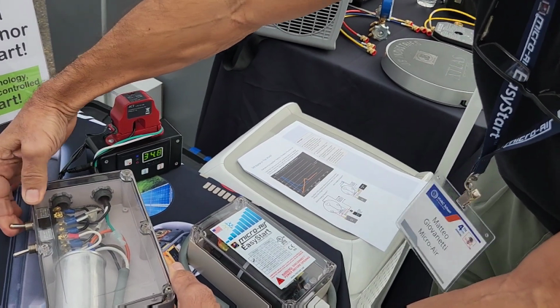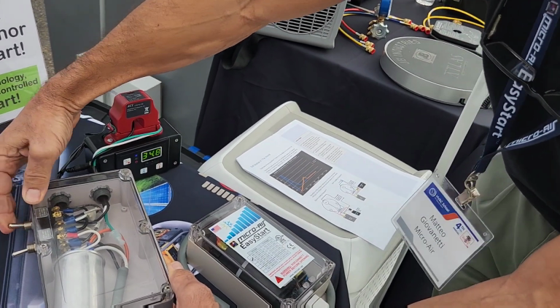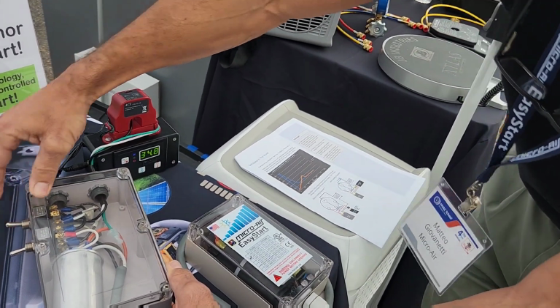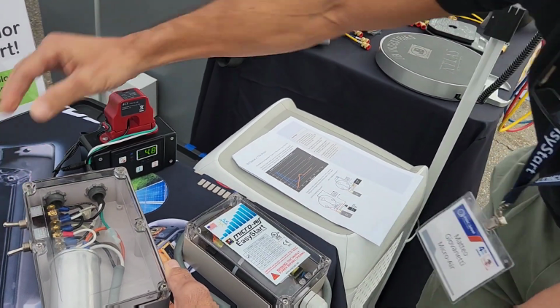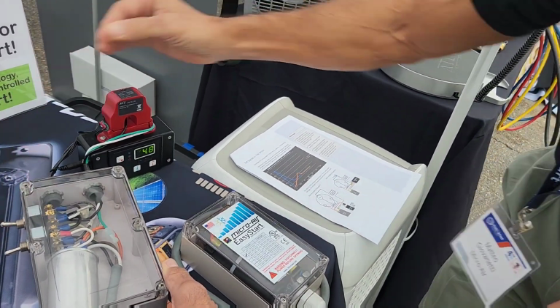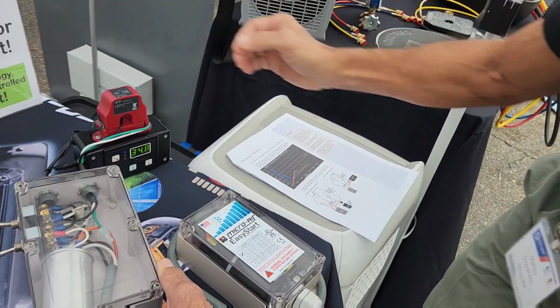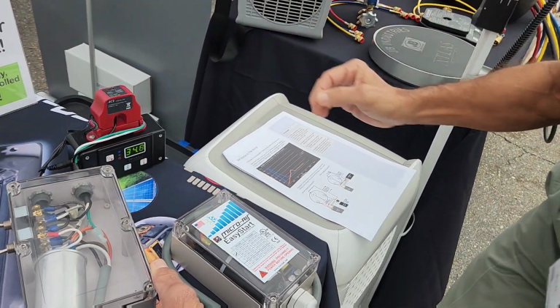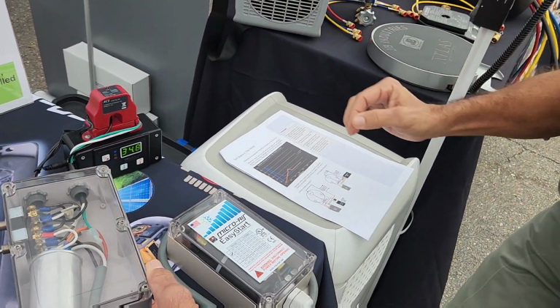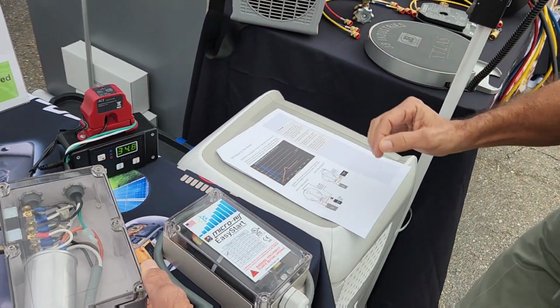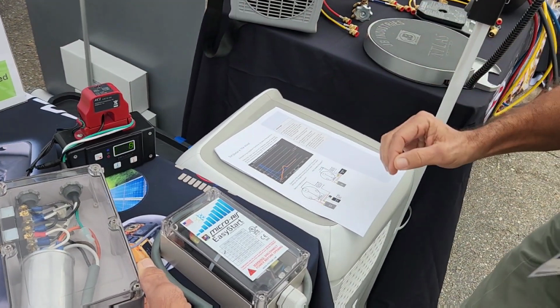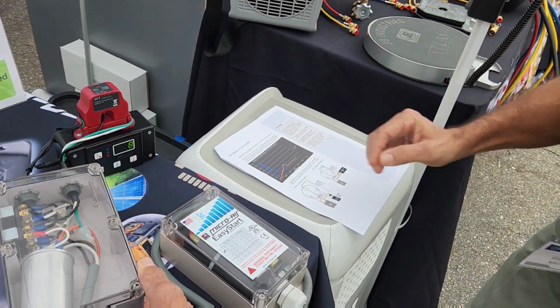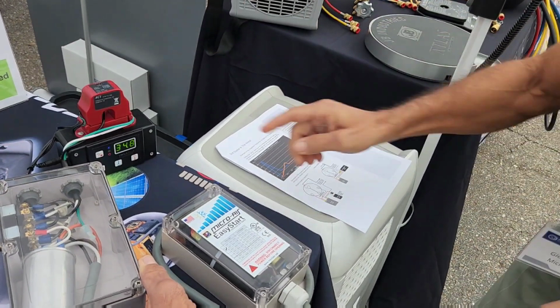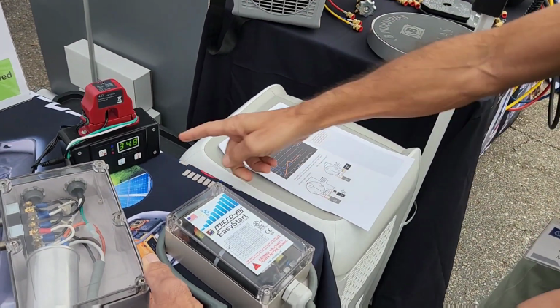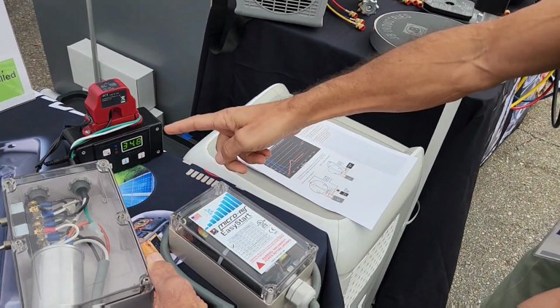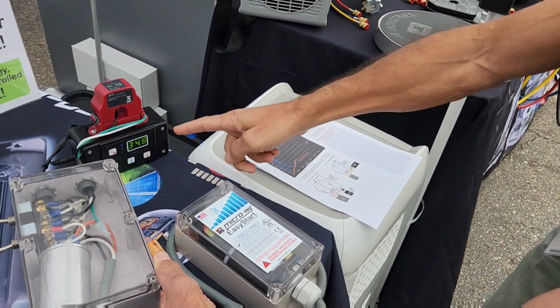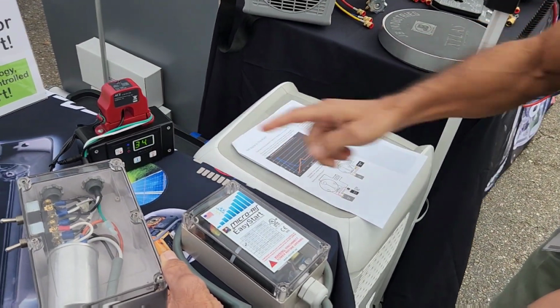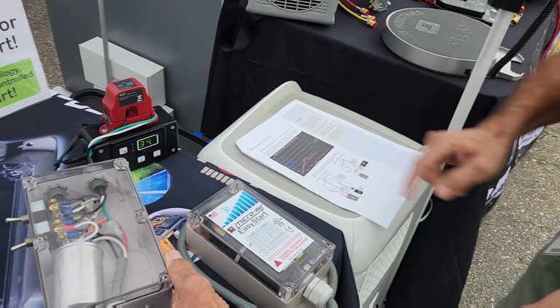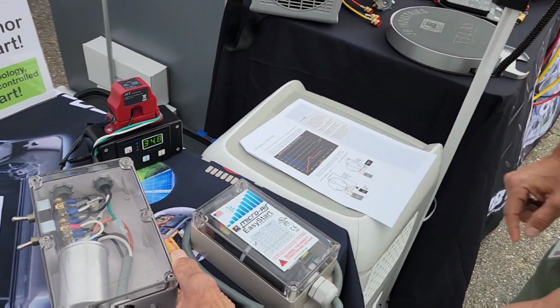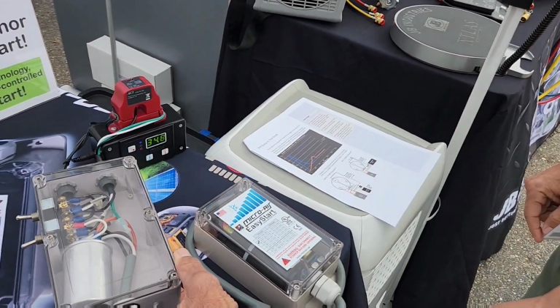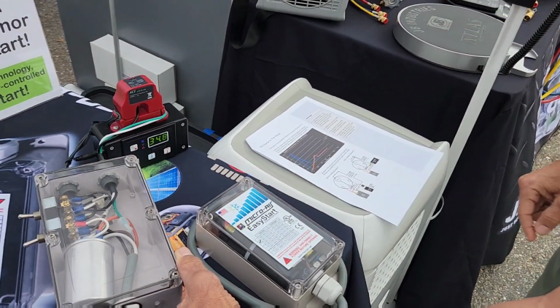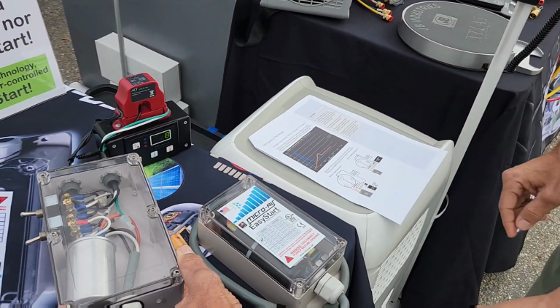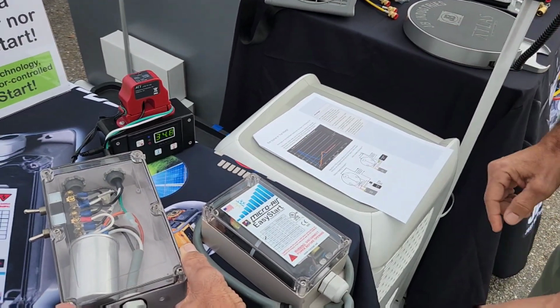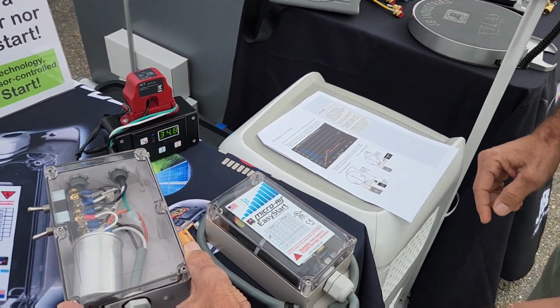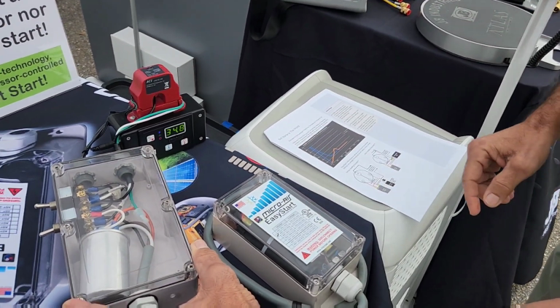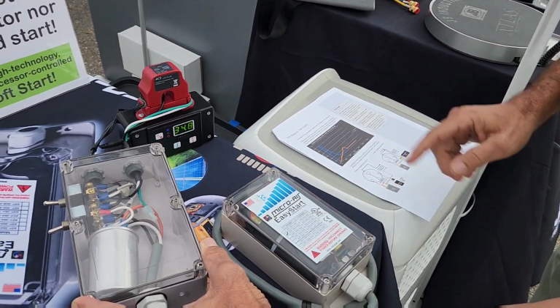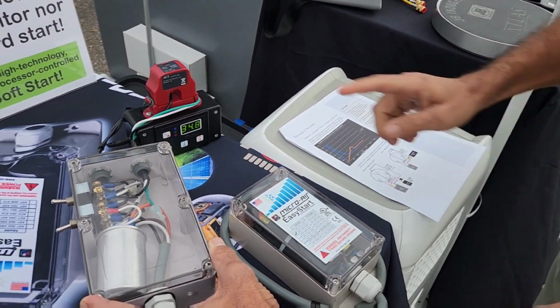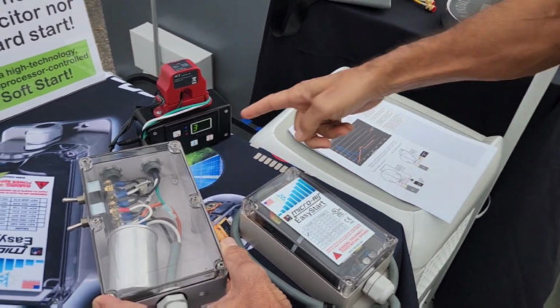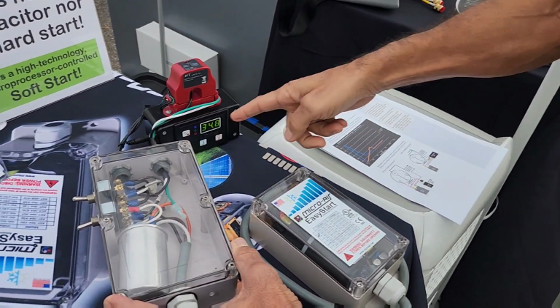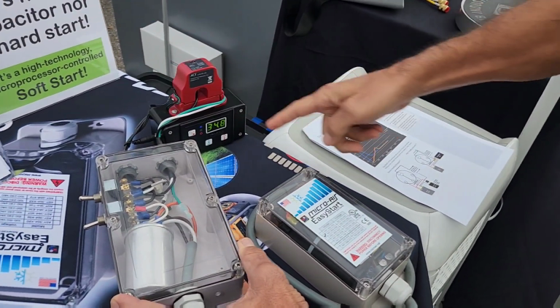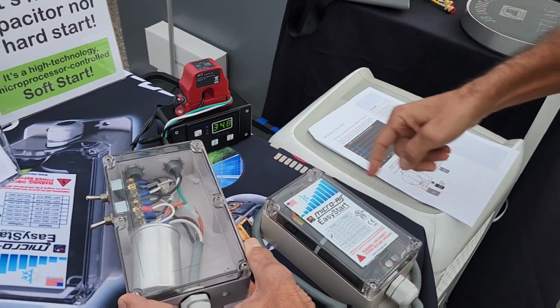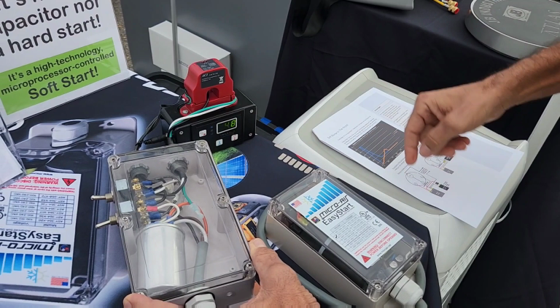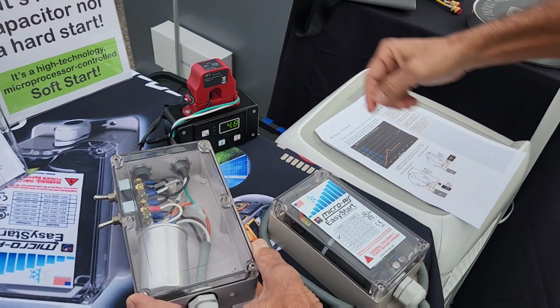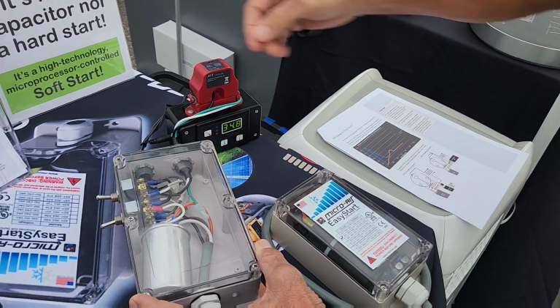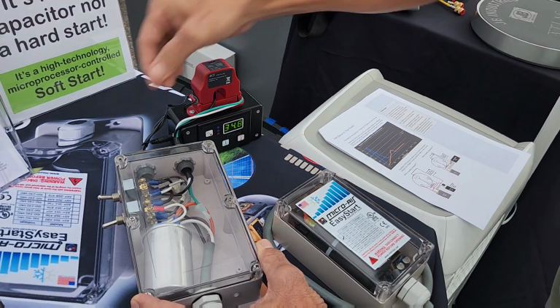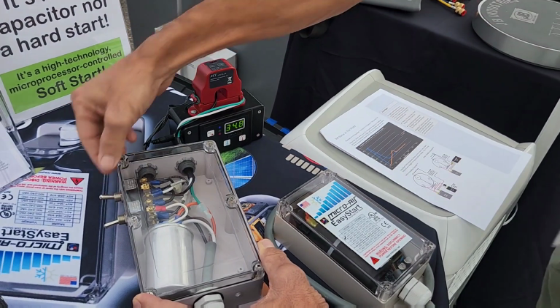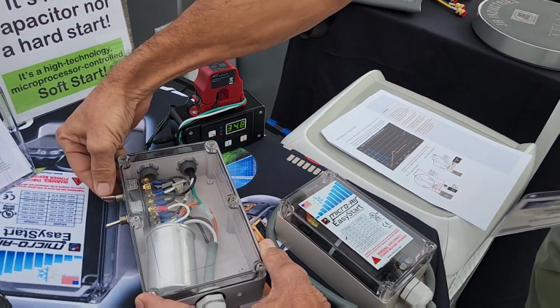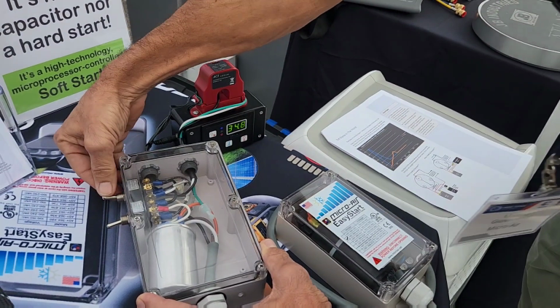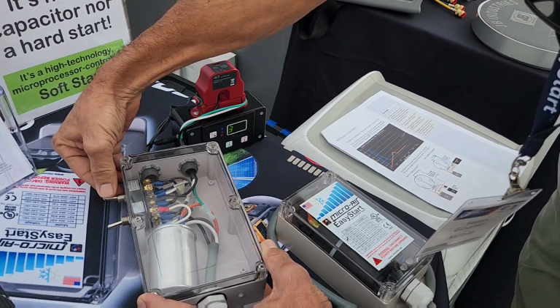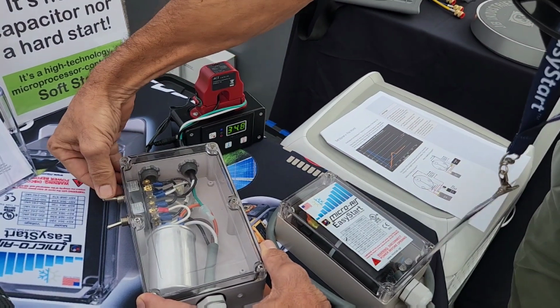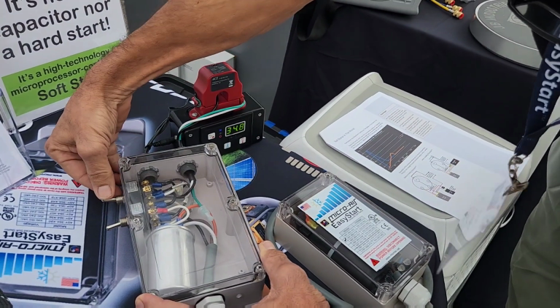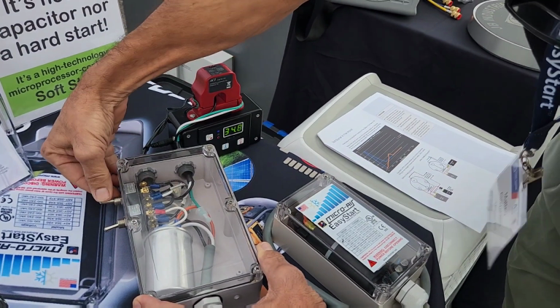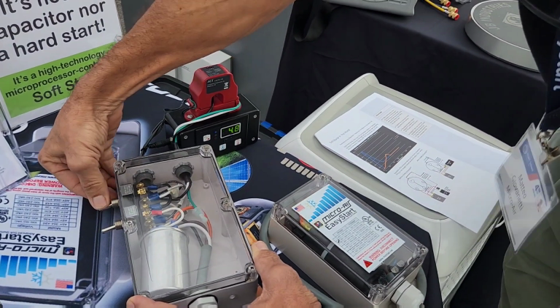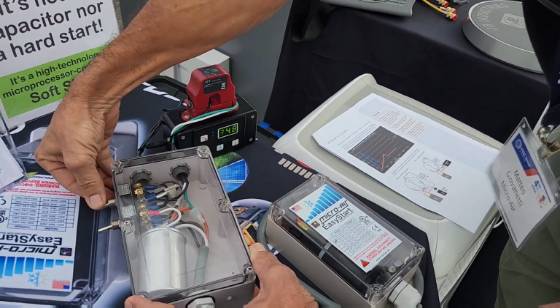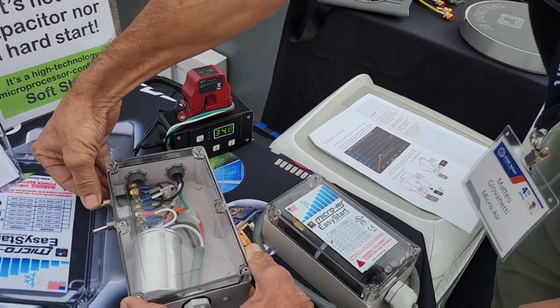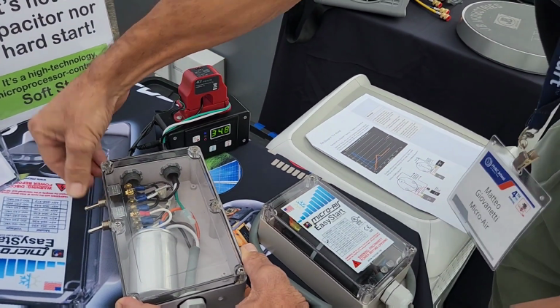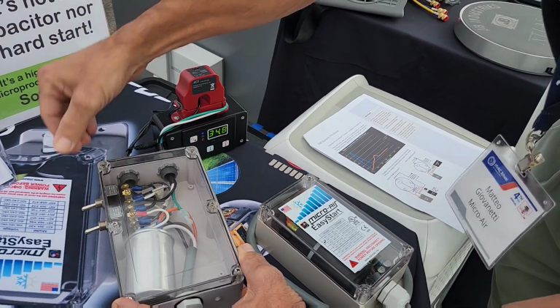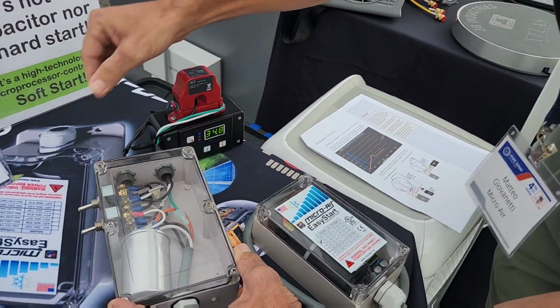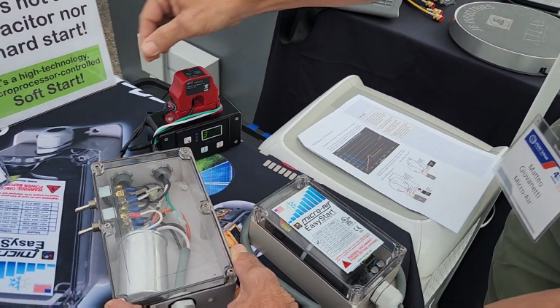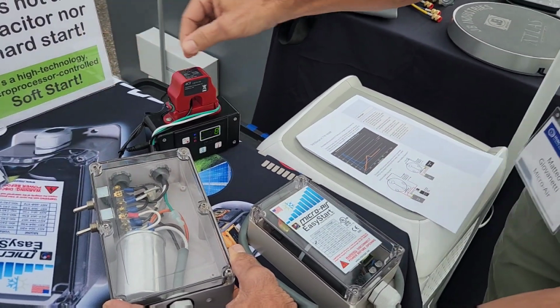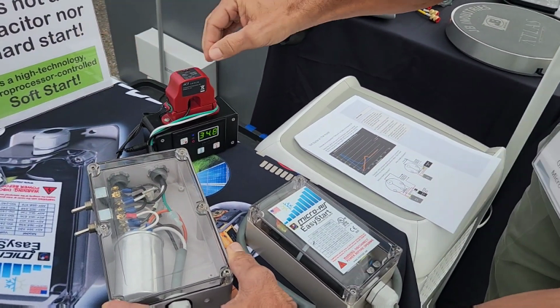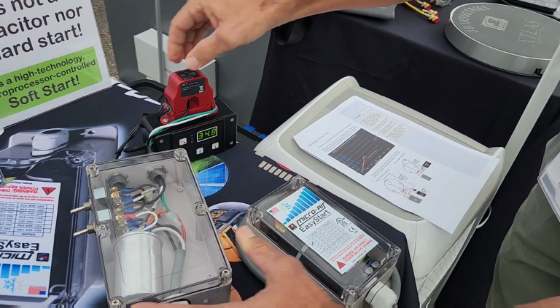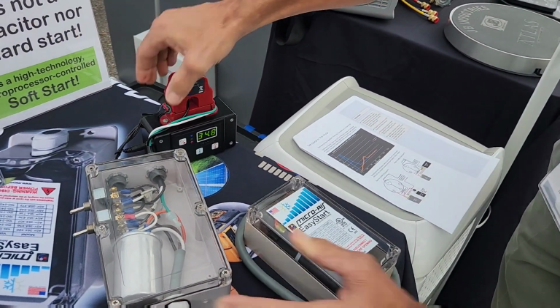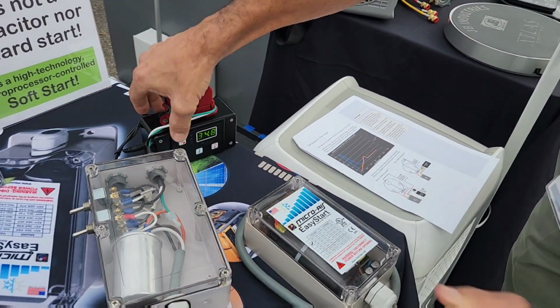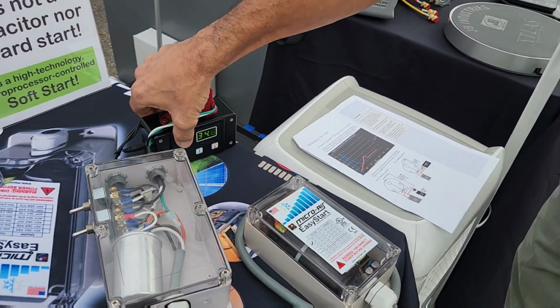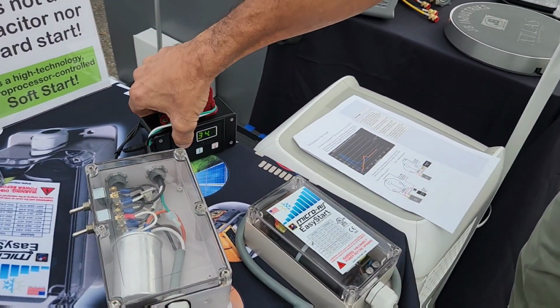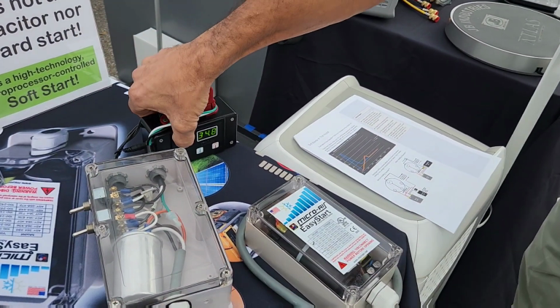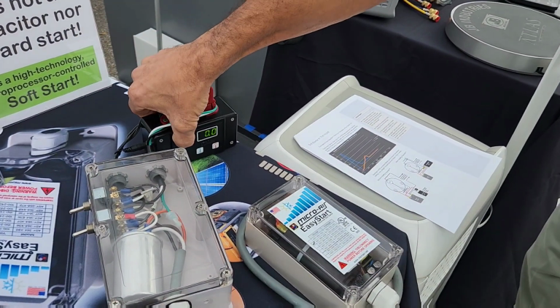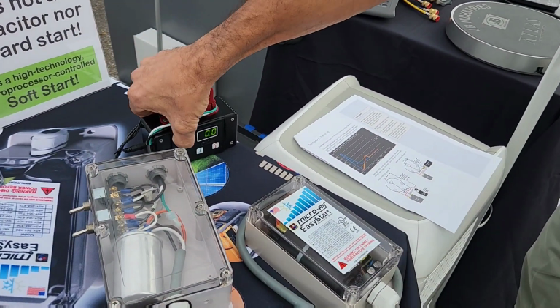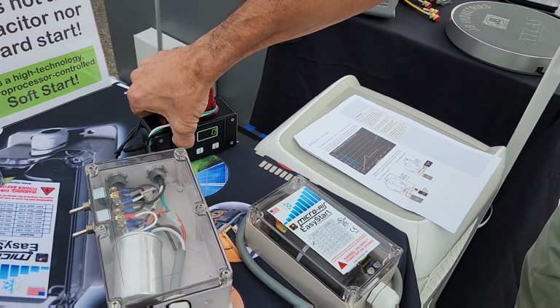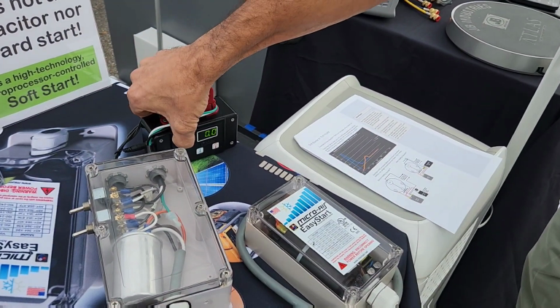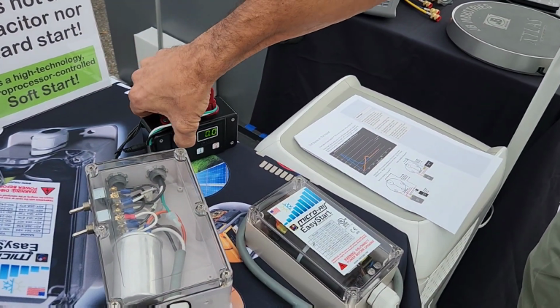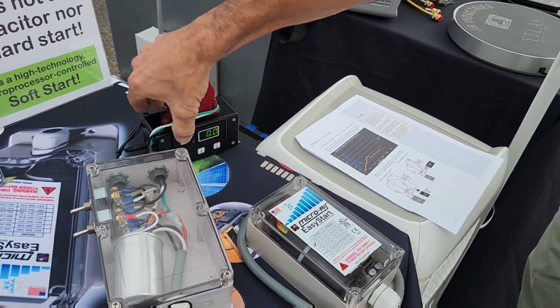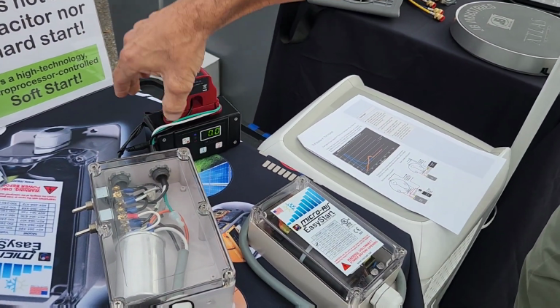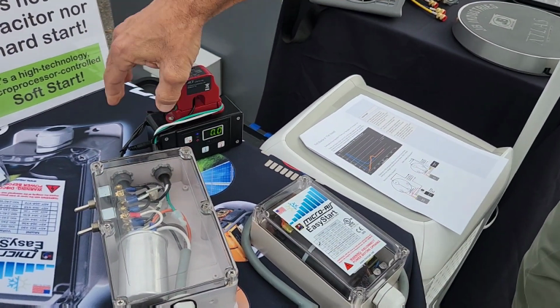So you can see right here we got about 35 amps of current when this thing started up without Easy Start. Now I'll shut that off and reset this.